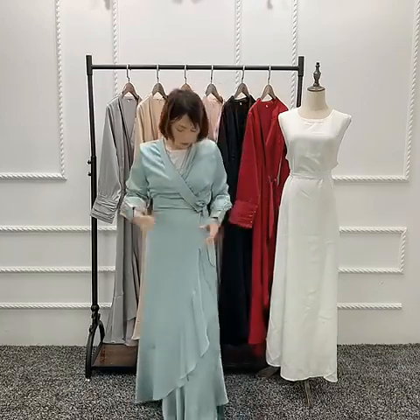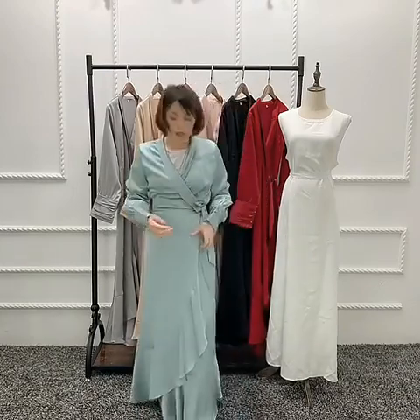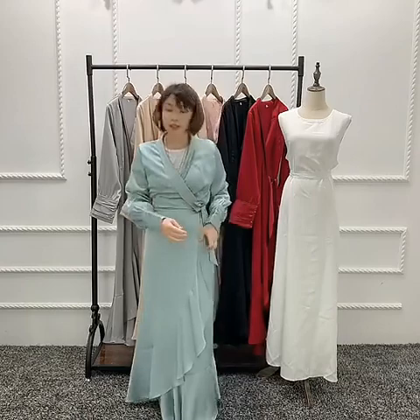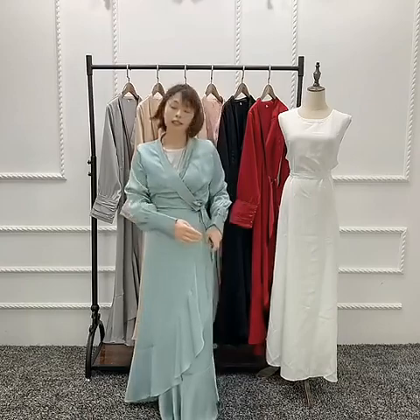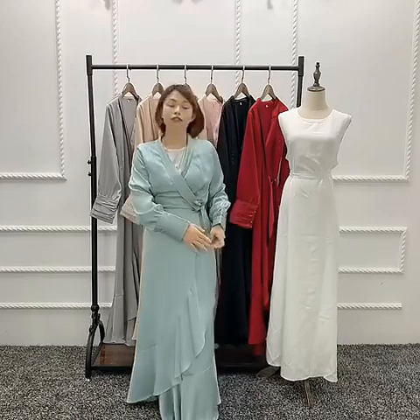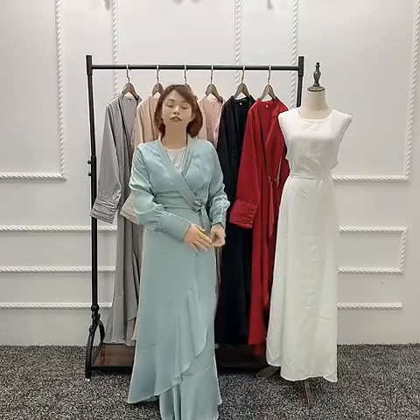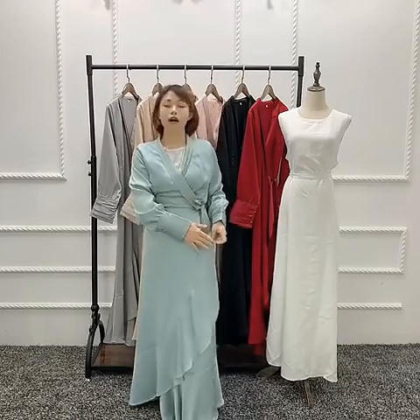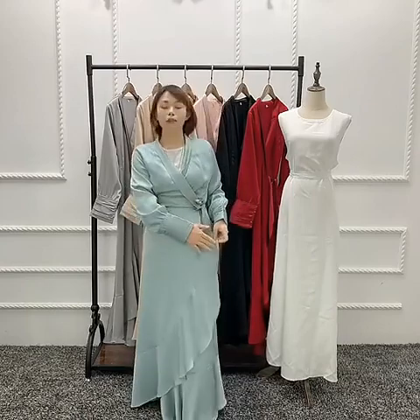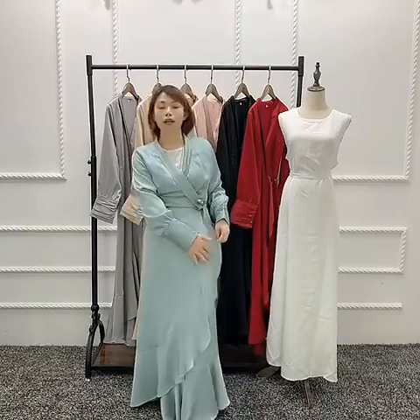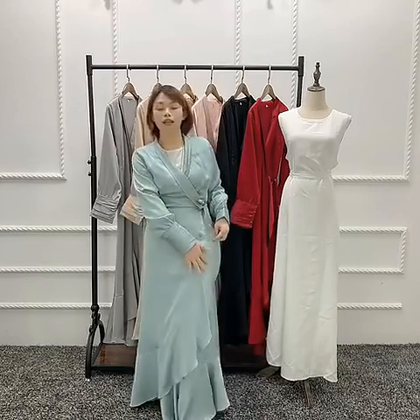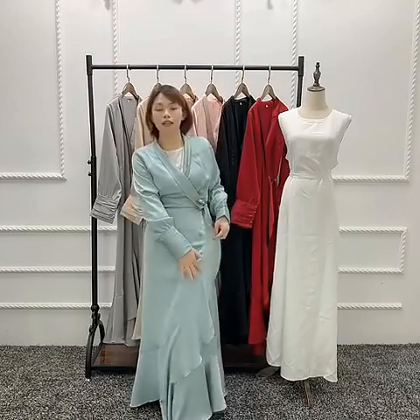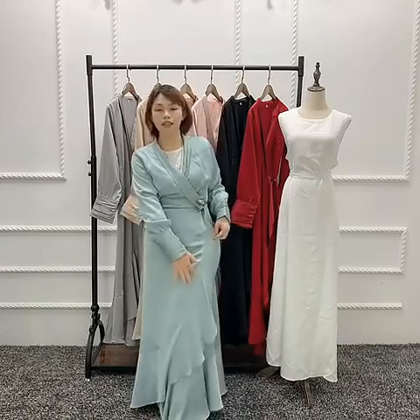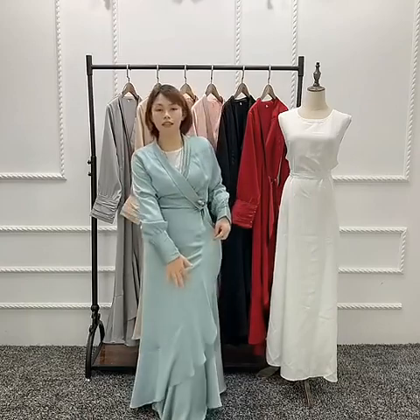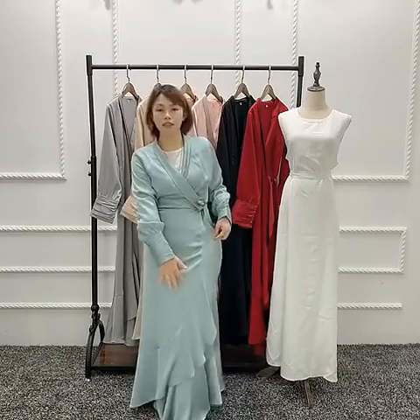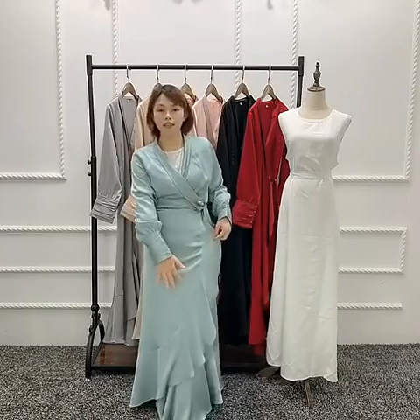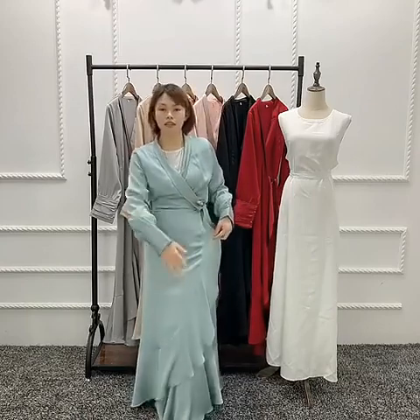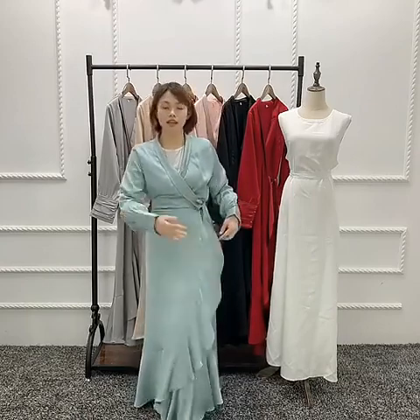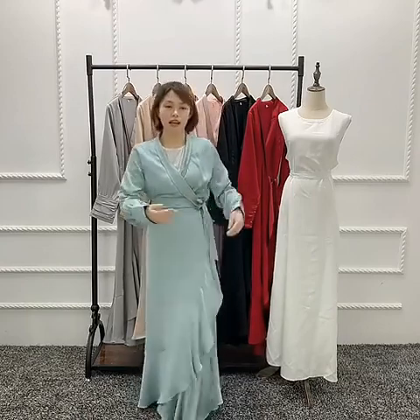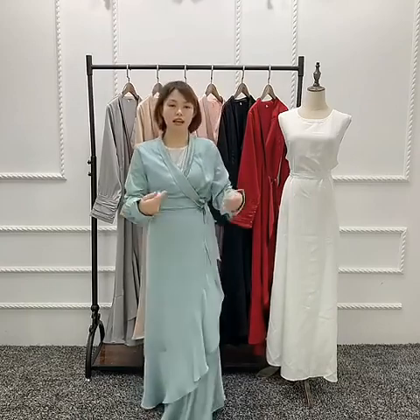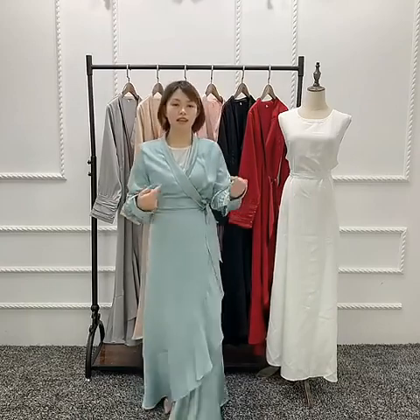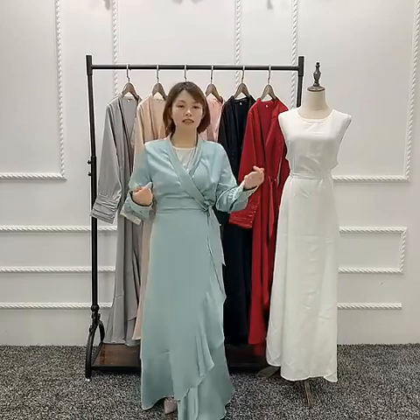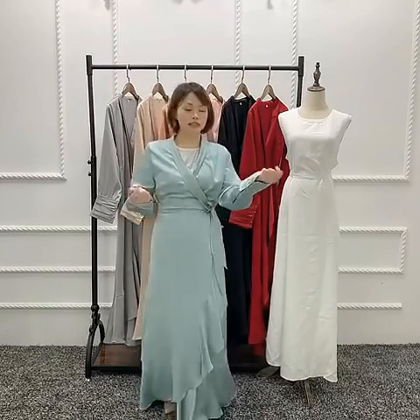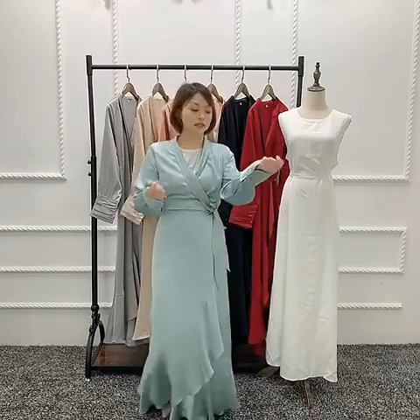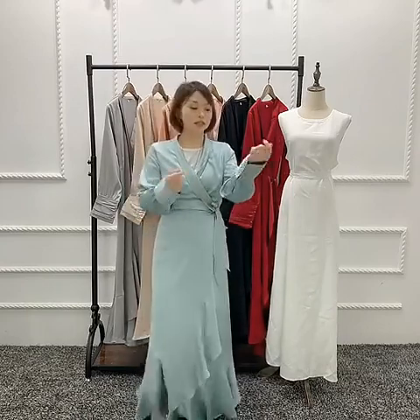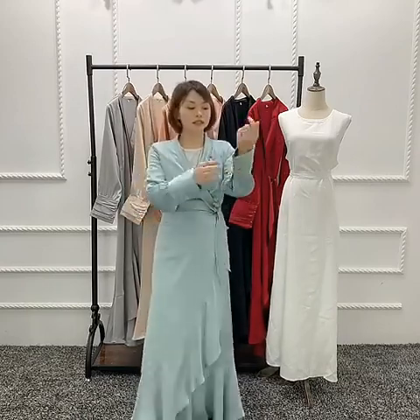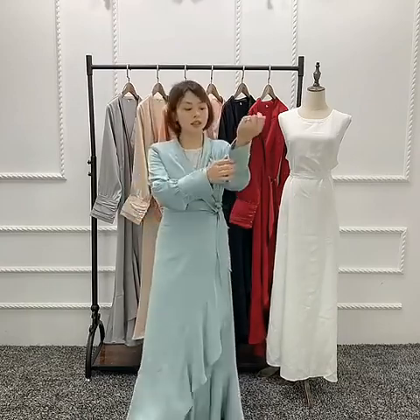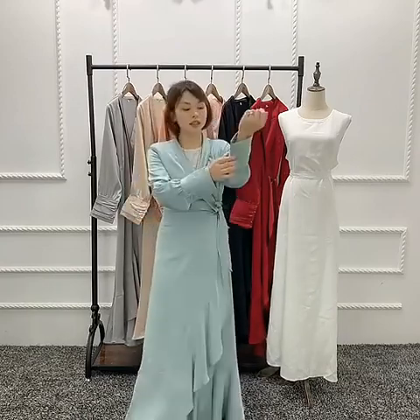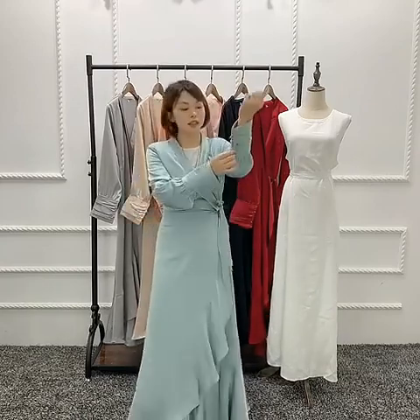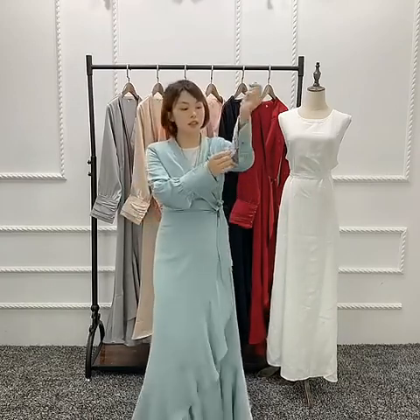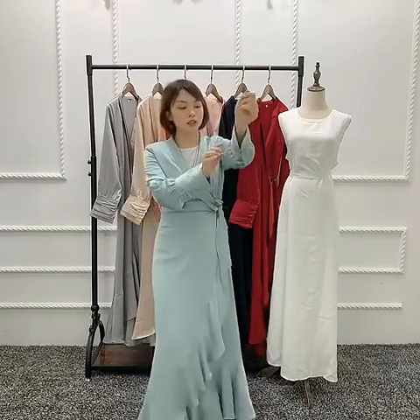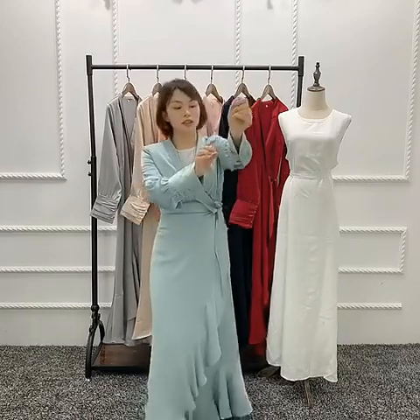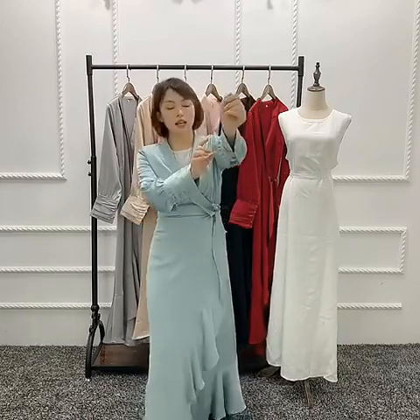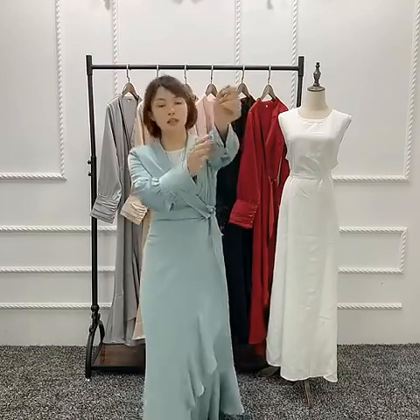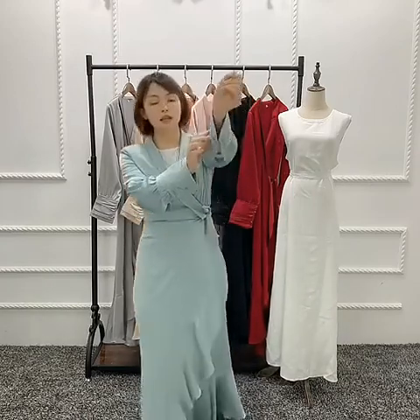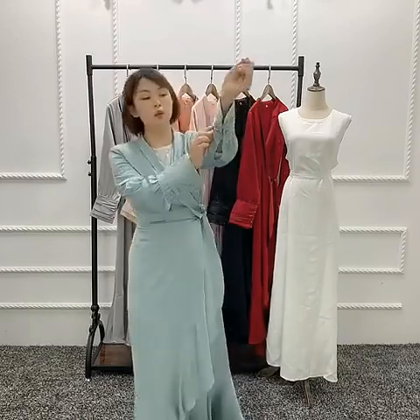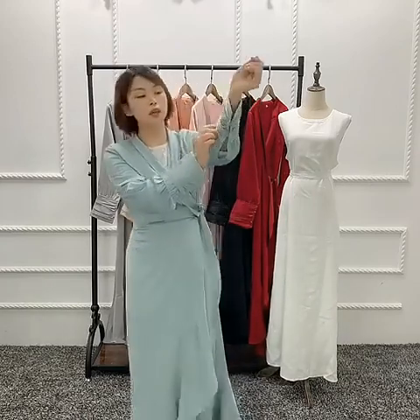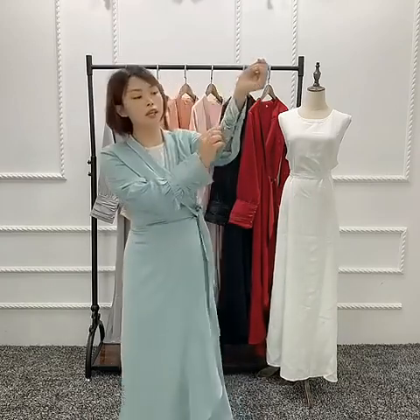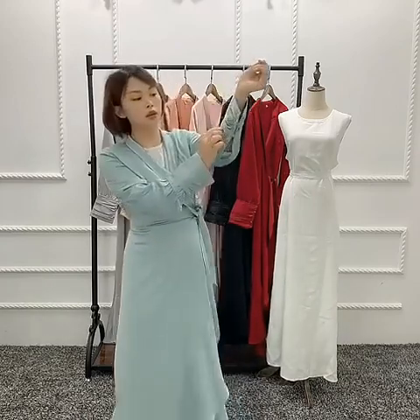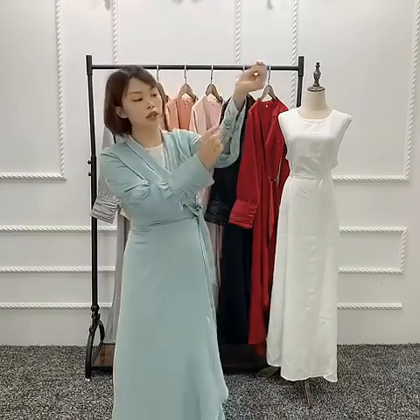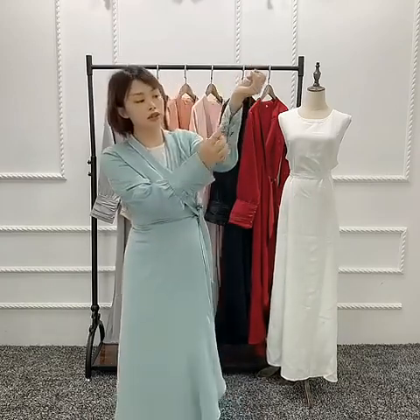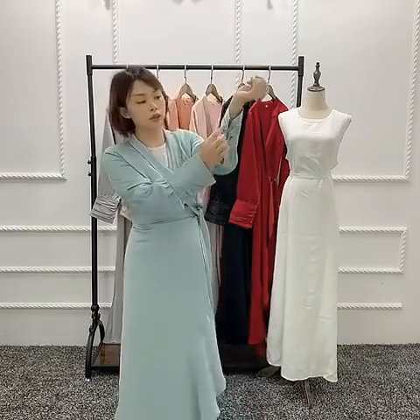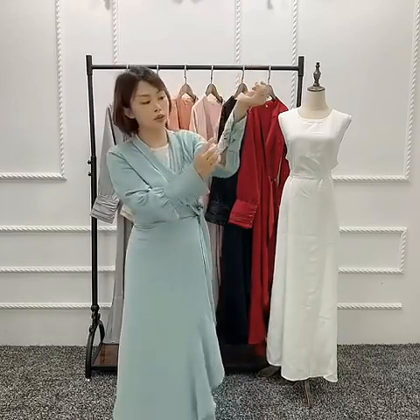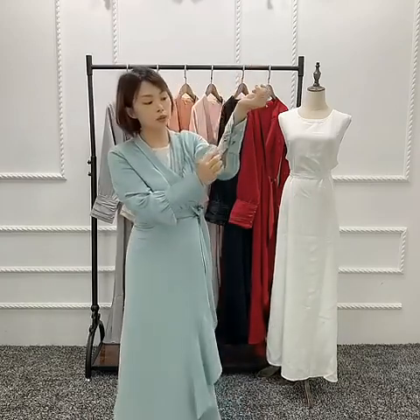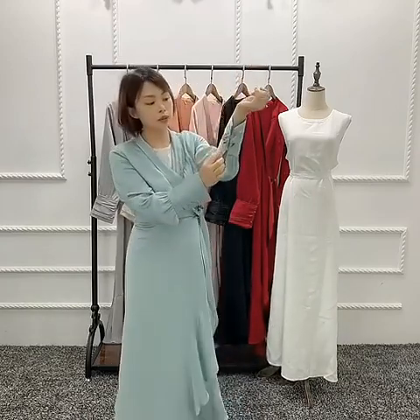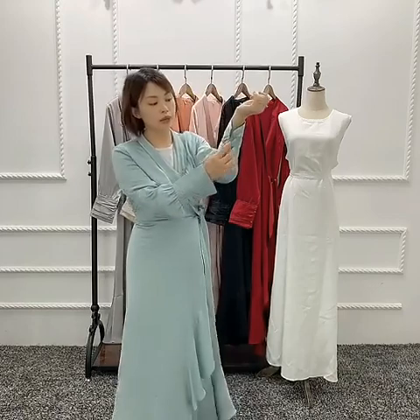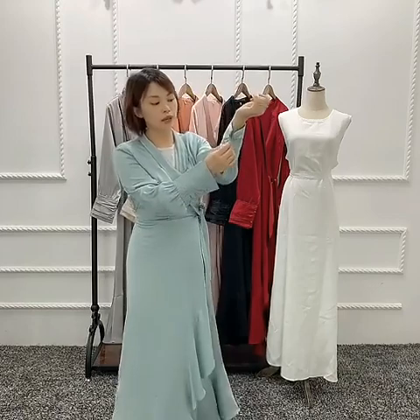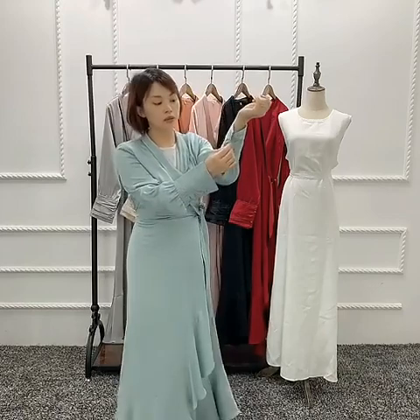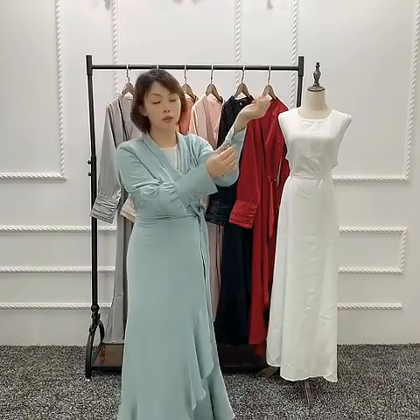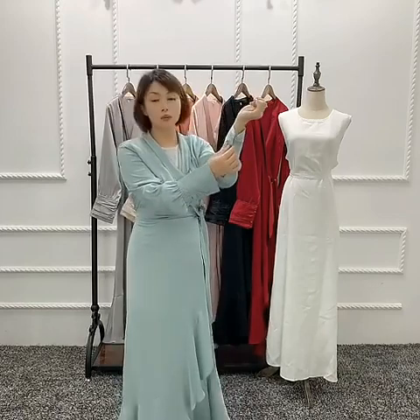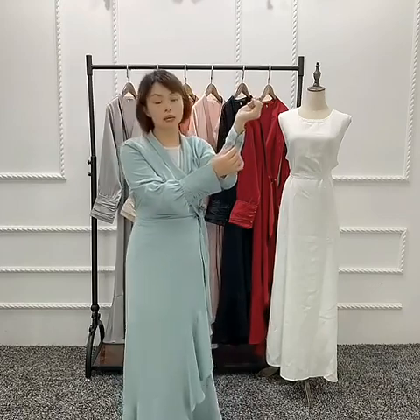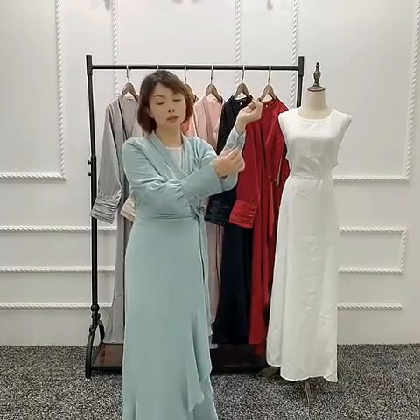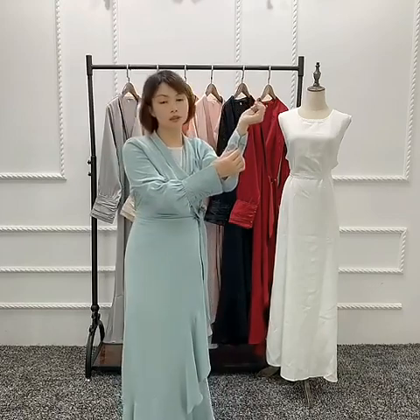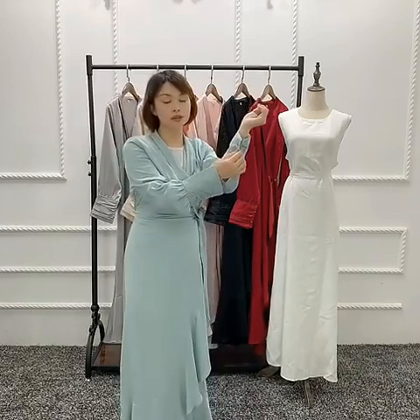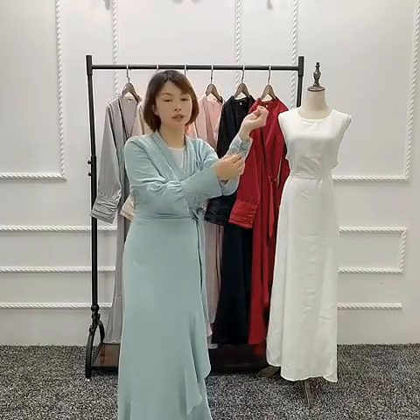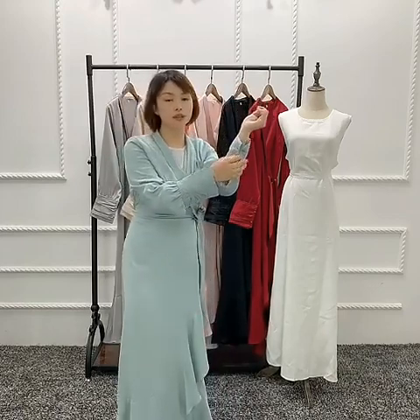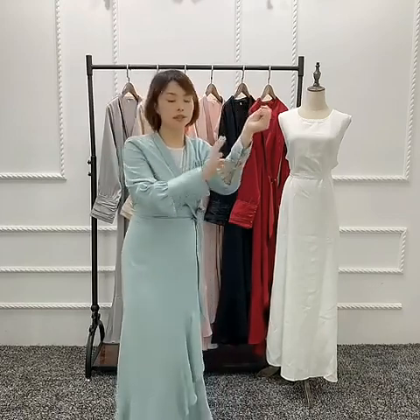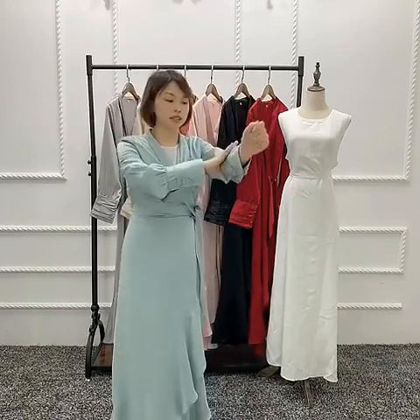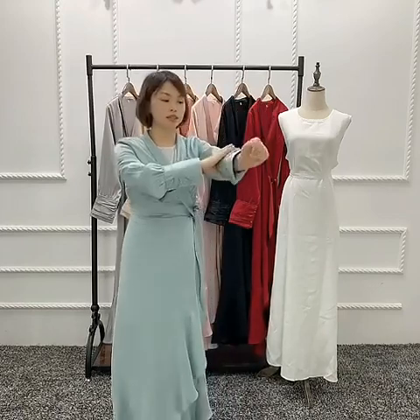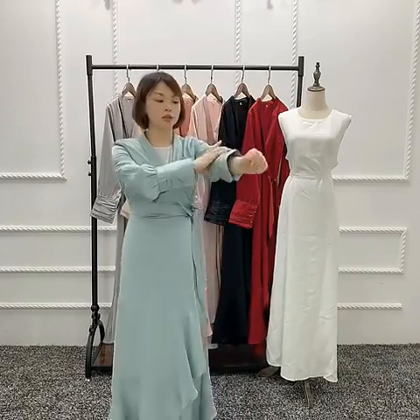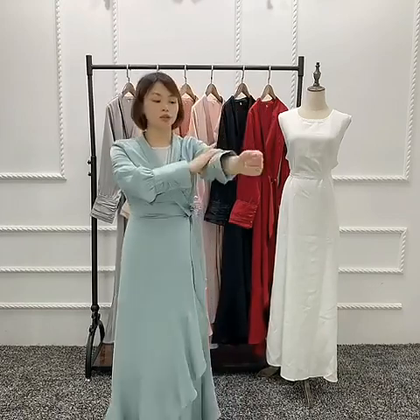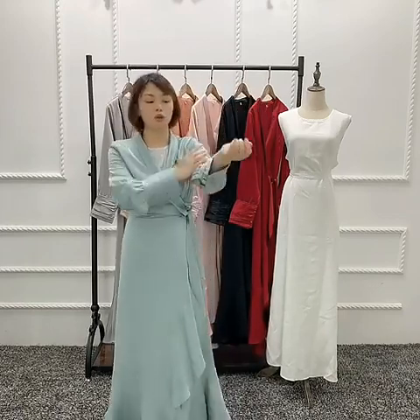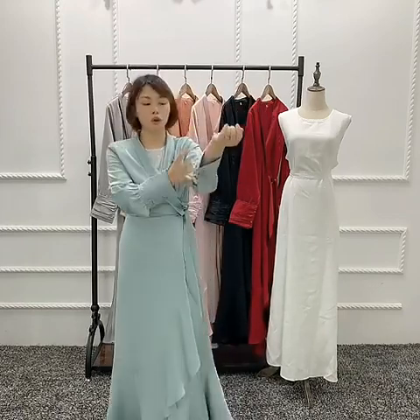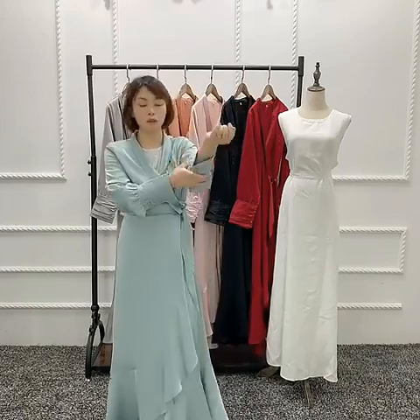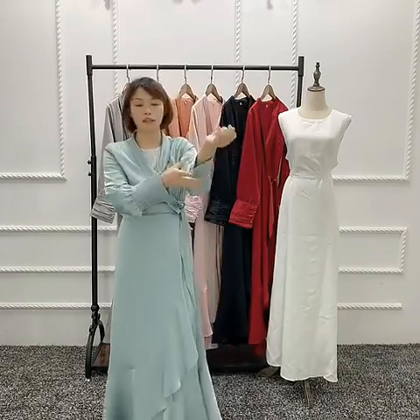This is the fabric here. And the sleeve here has a wrinkle design, and the two buttons here are easy to open.